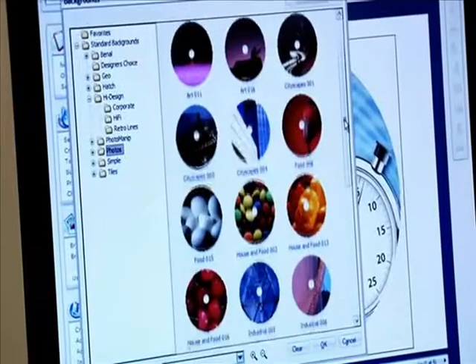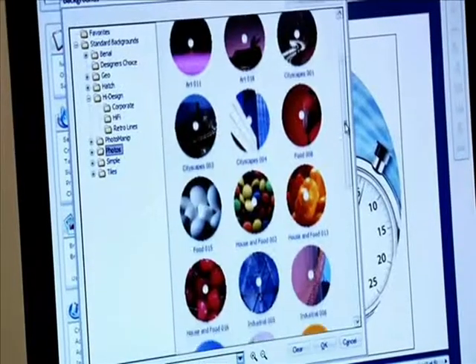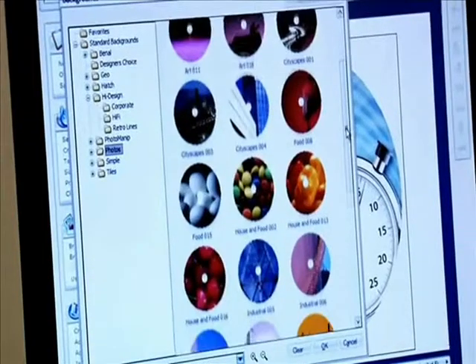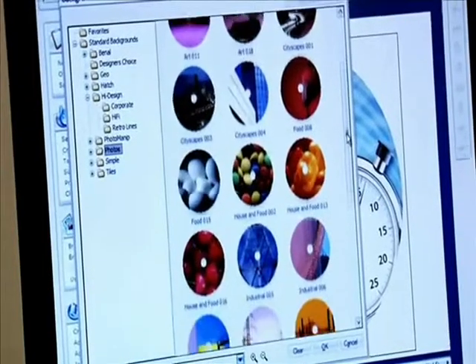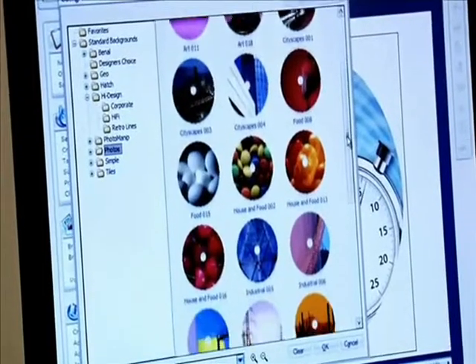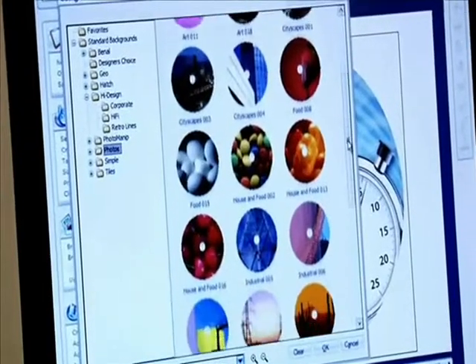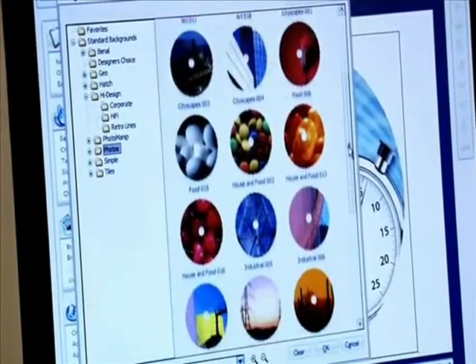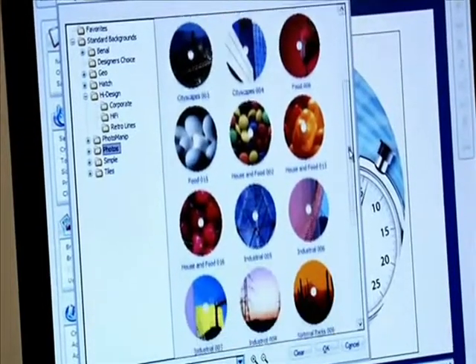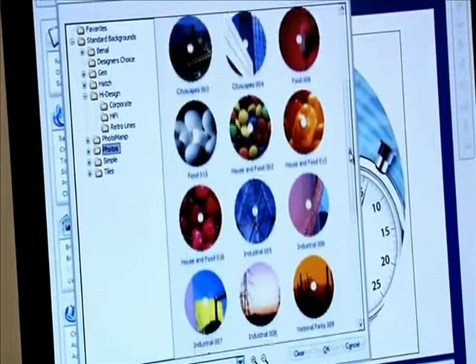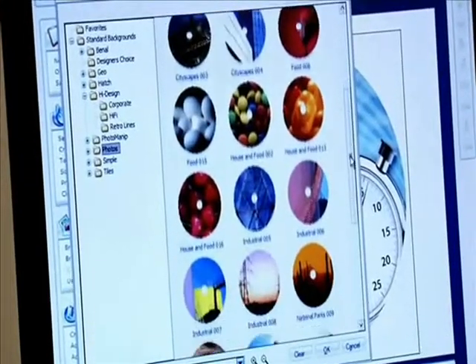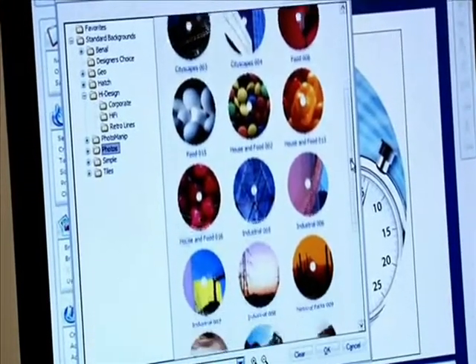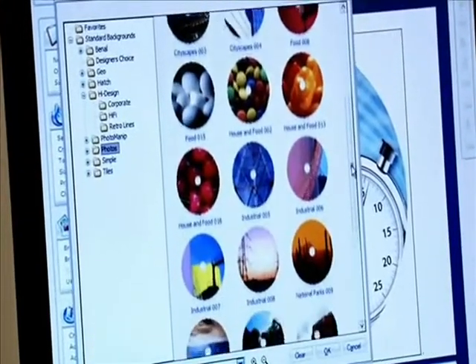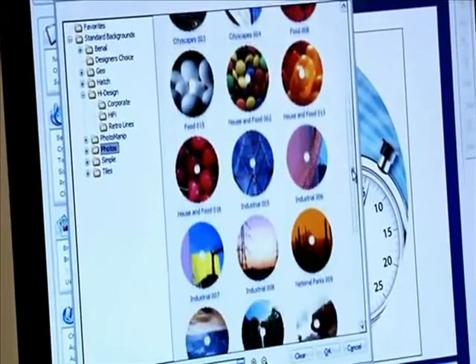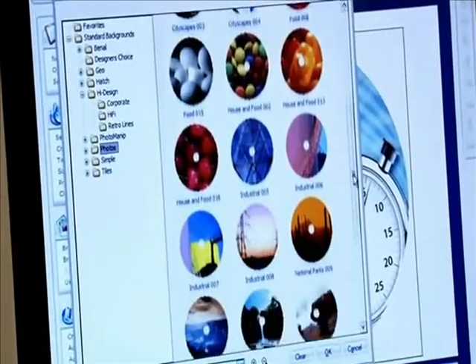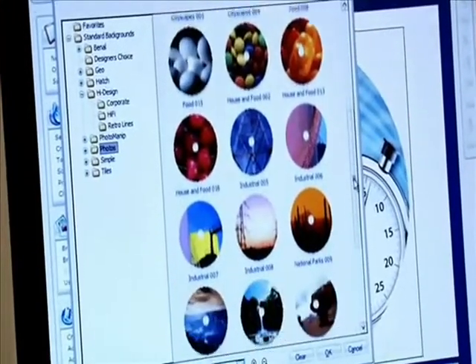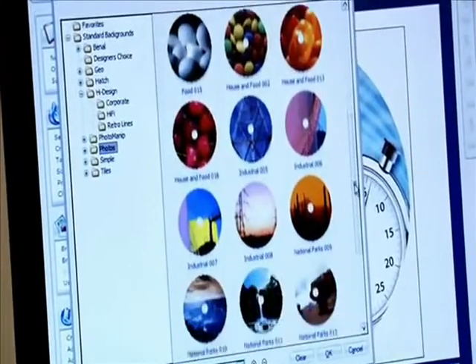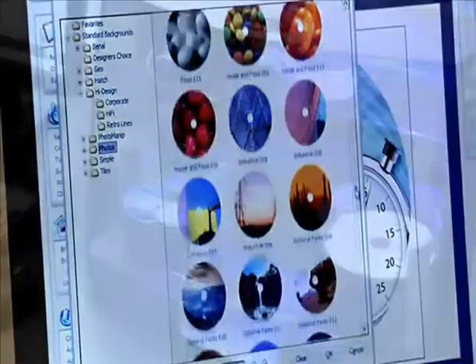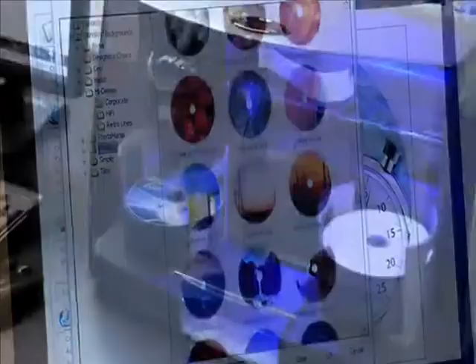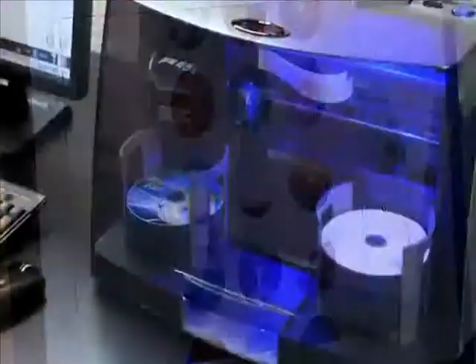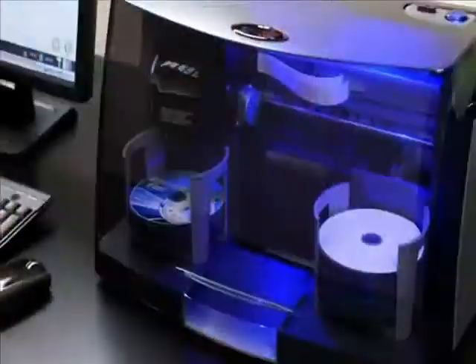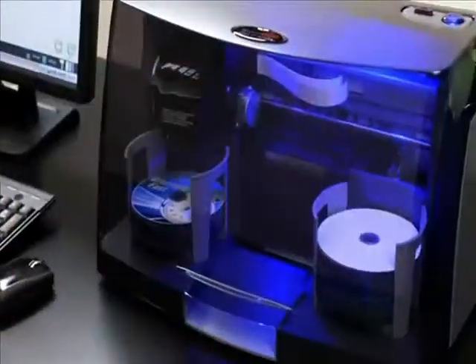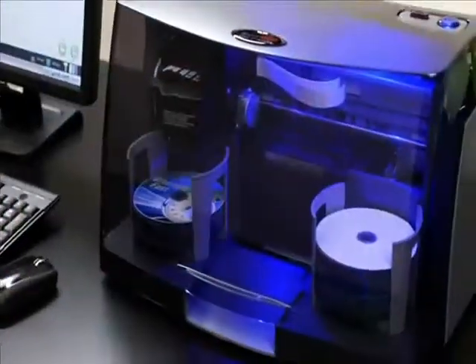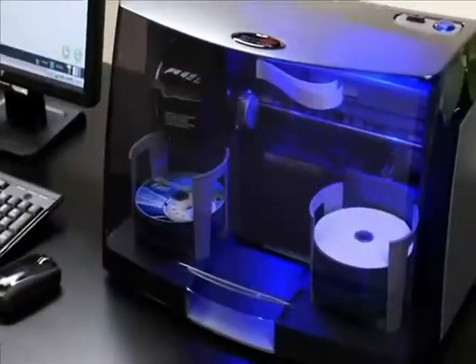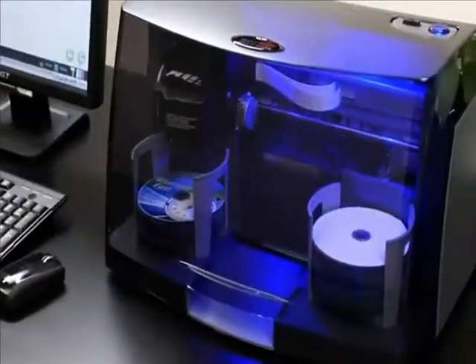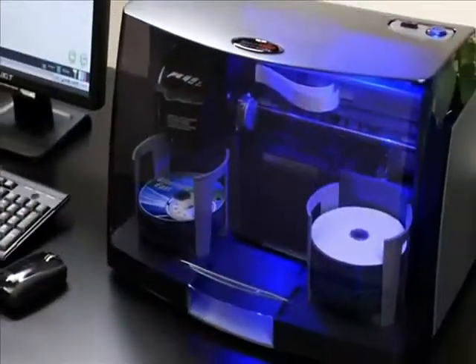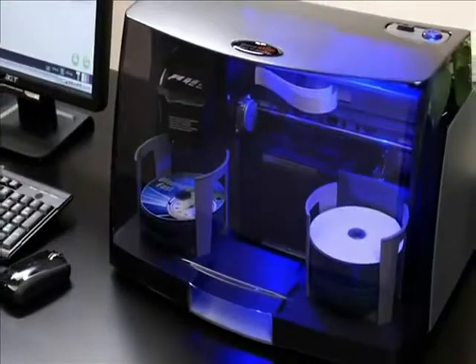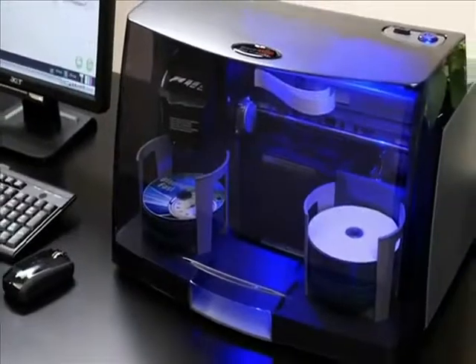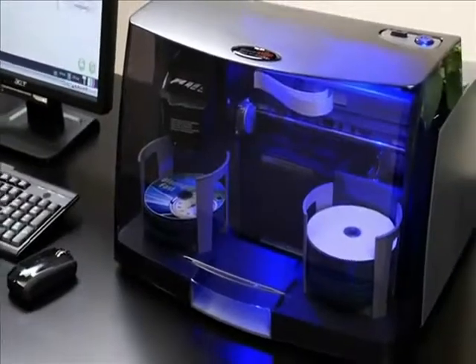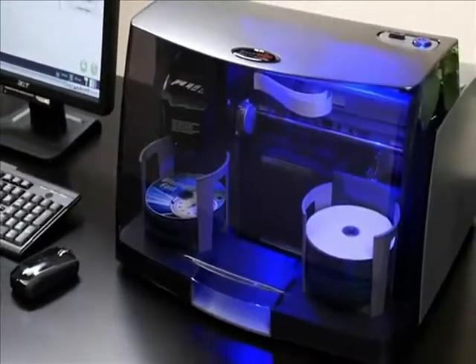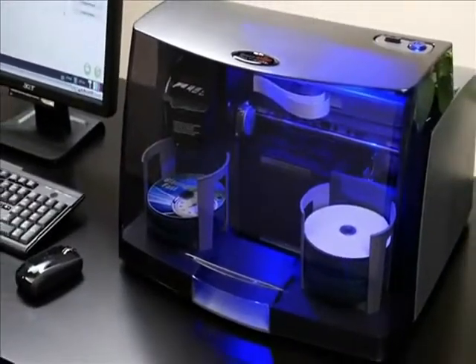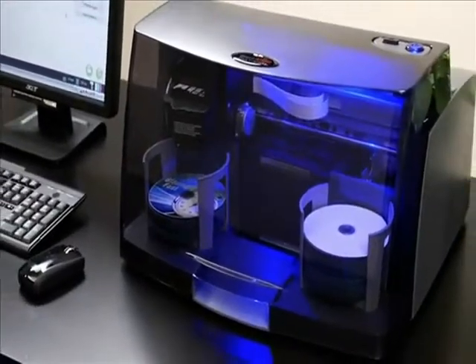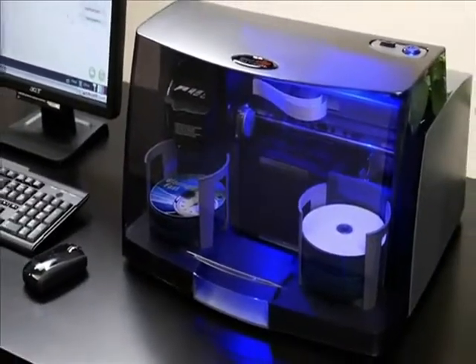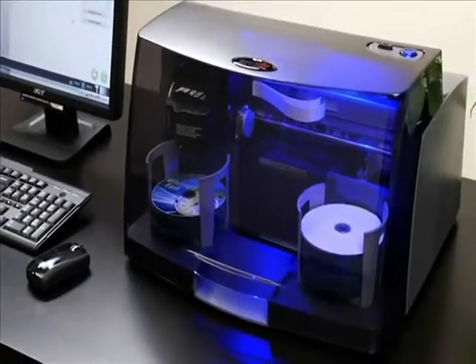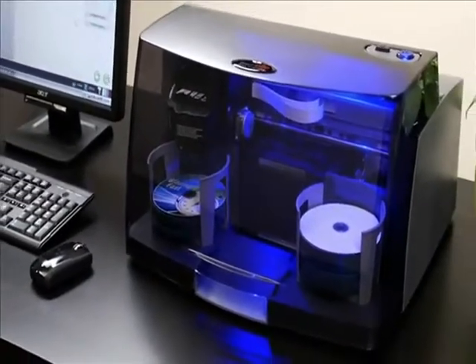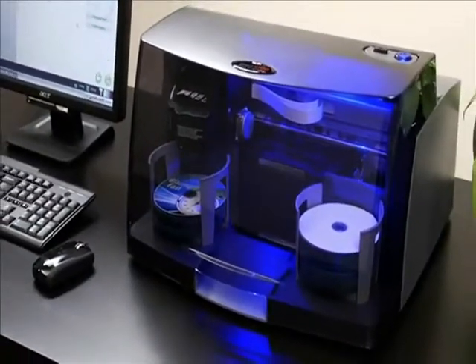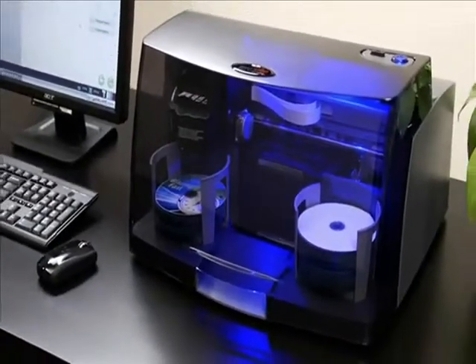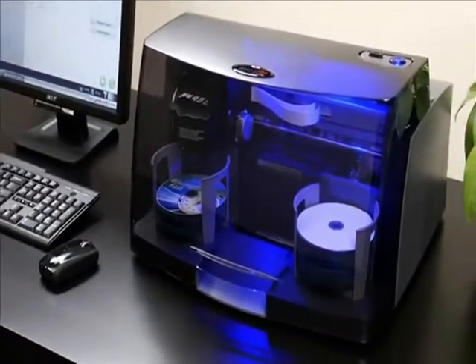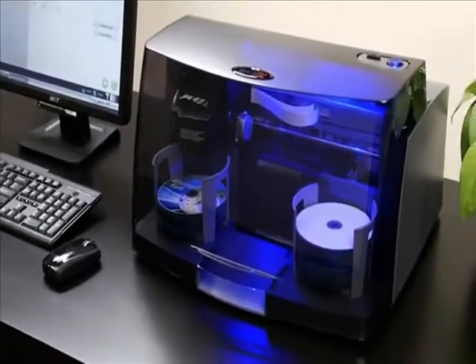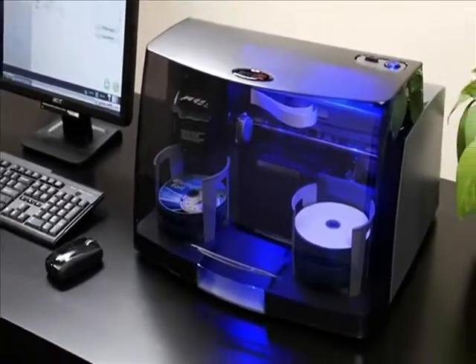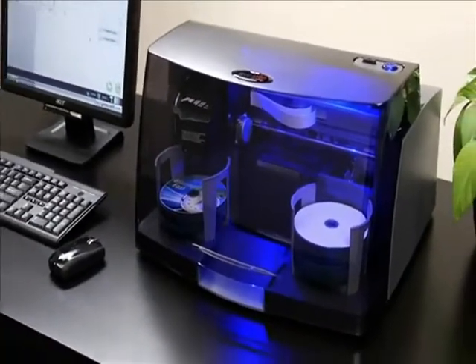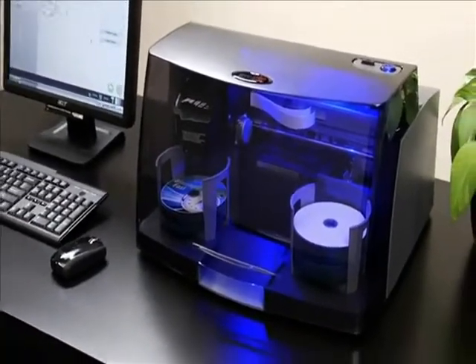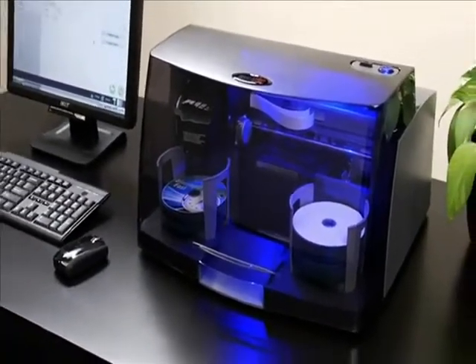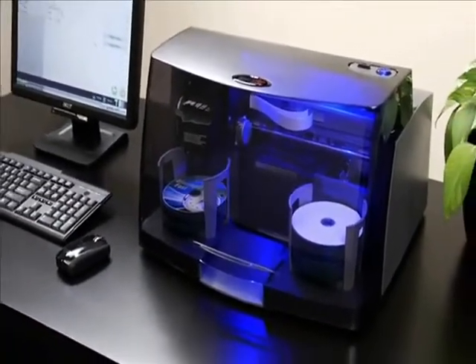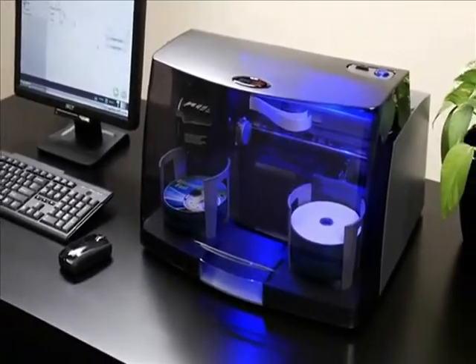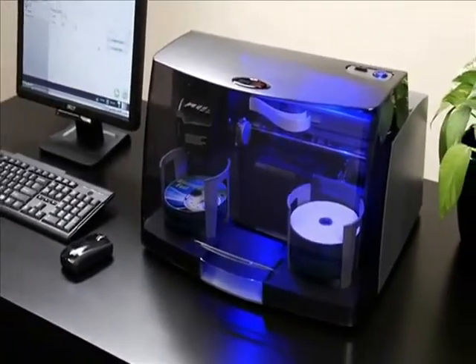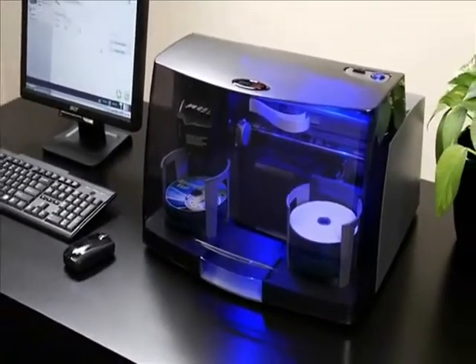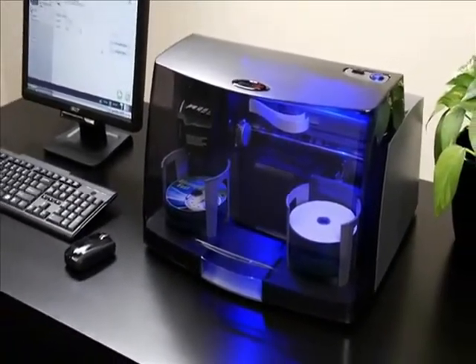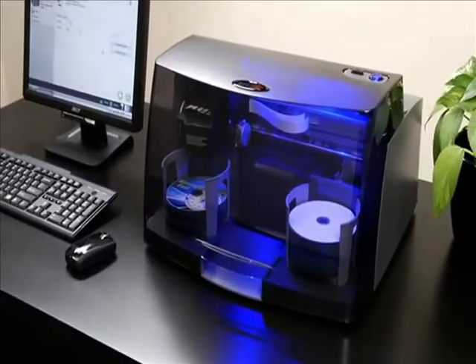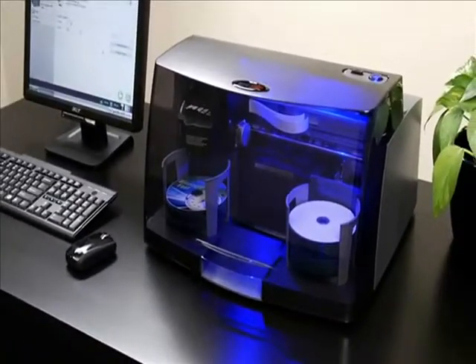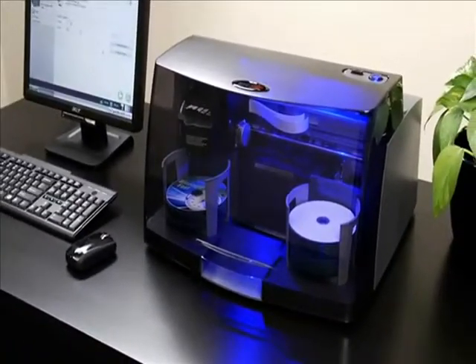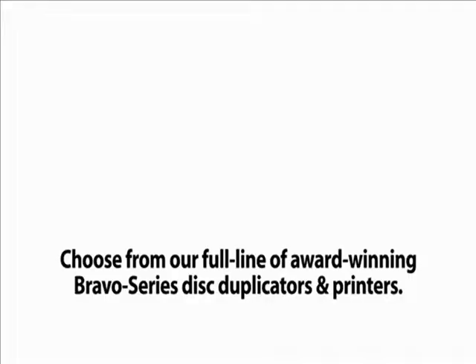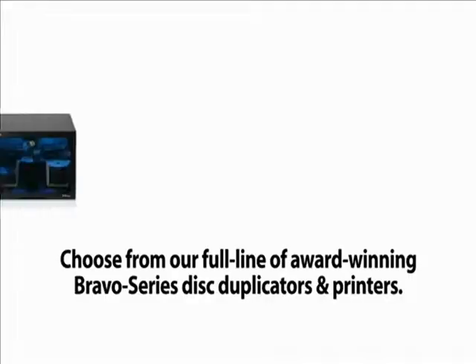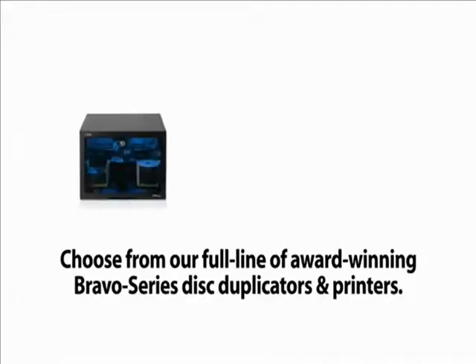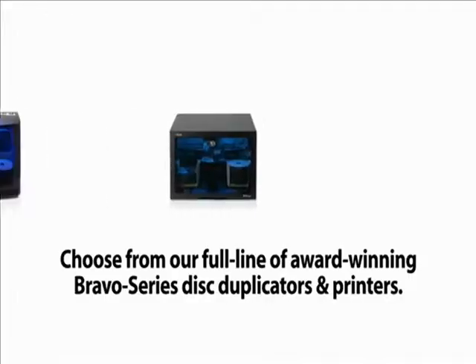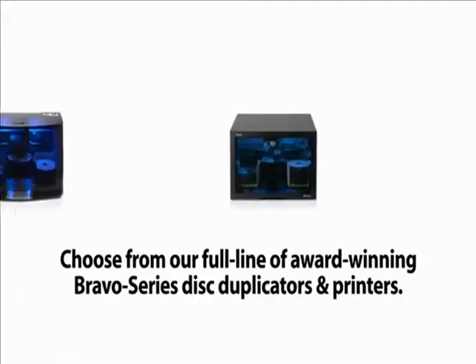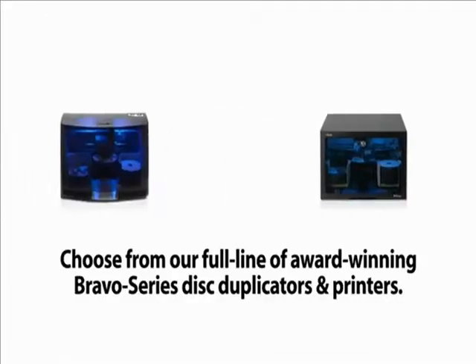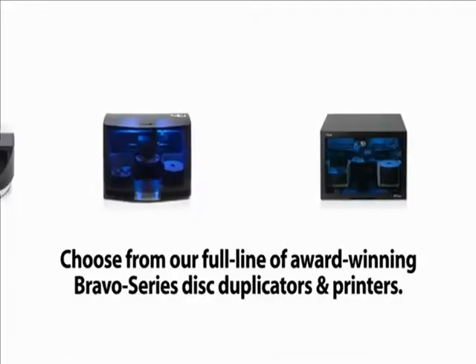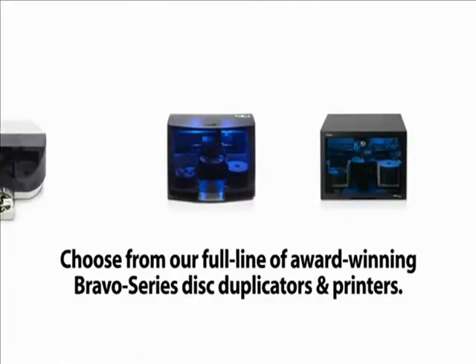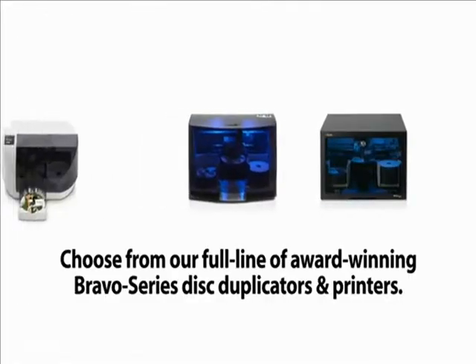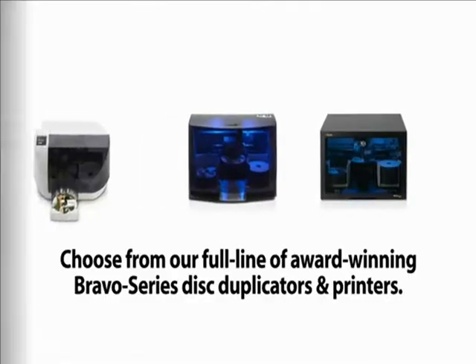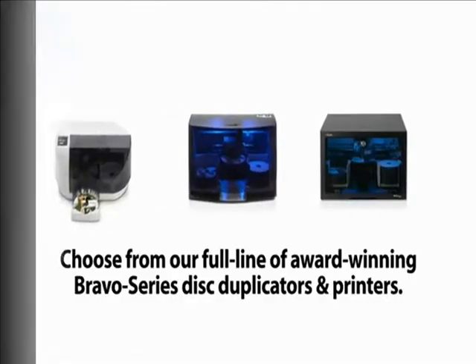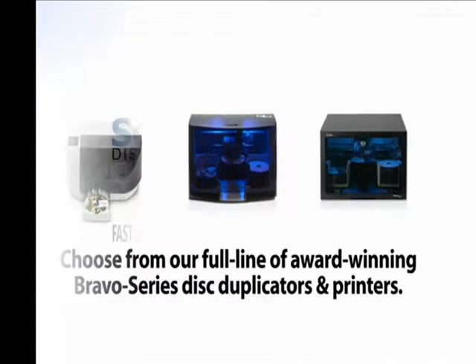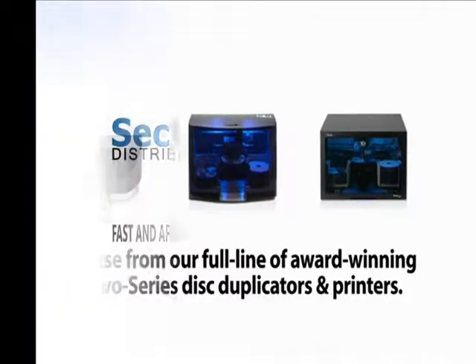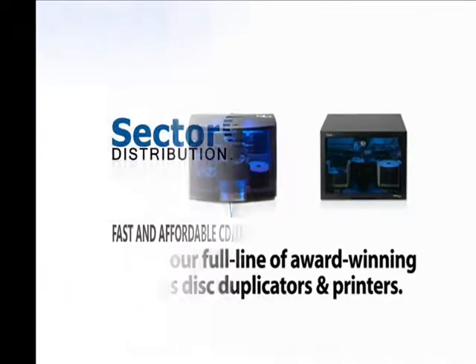Burn and print software for both is included. A print-only model and optional Blu-ray disk recordable drives are also available.